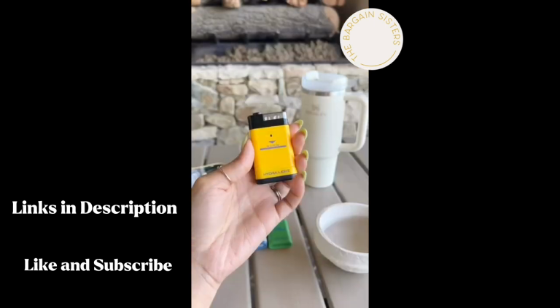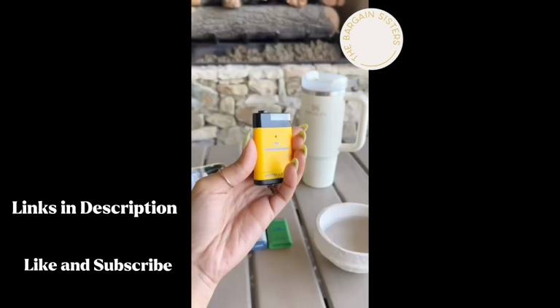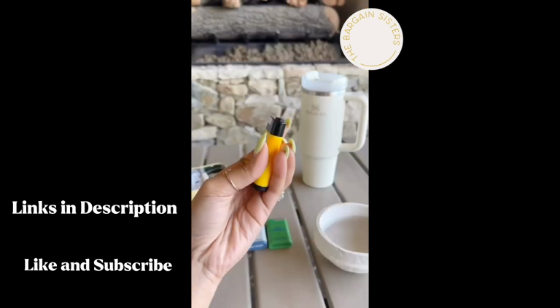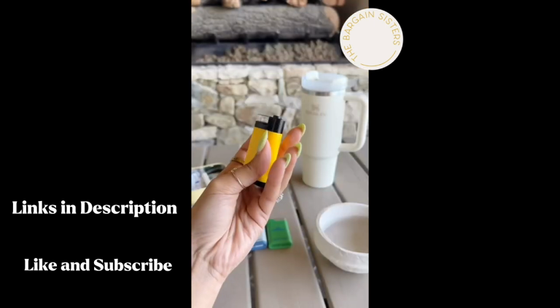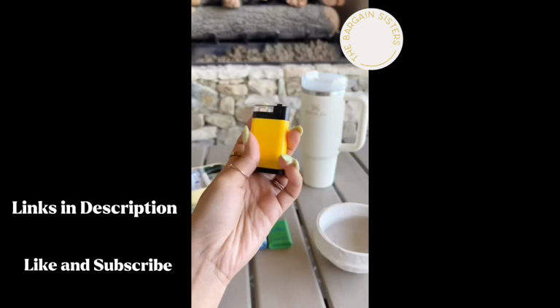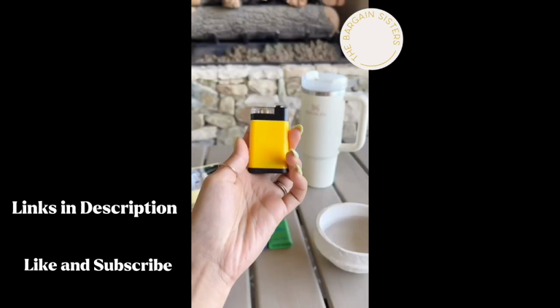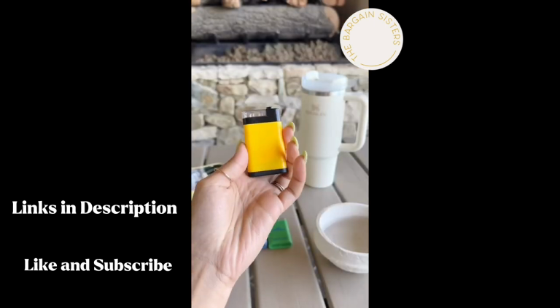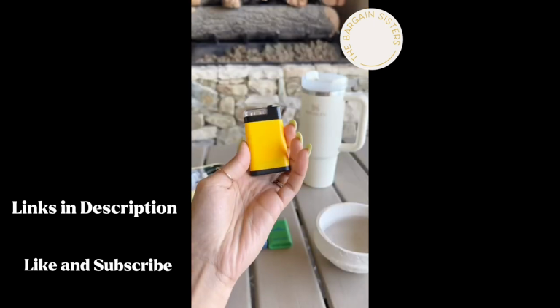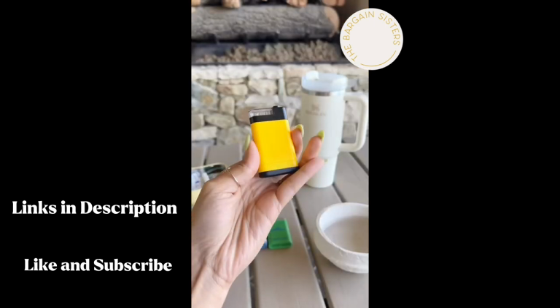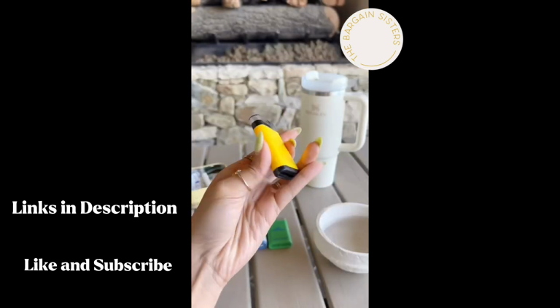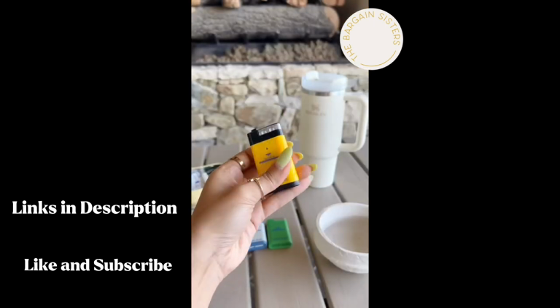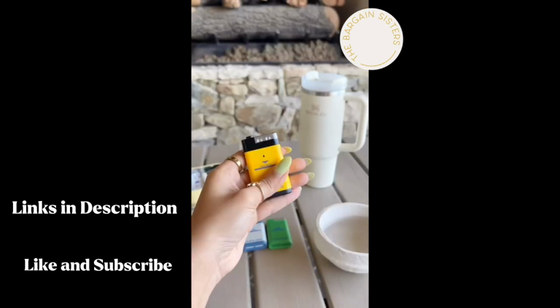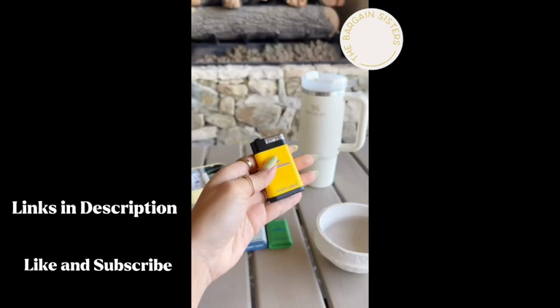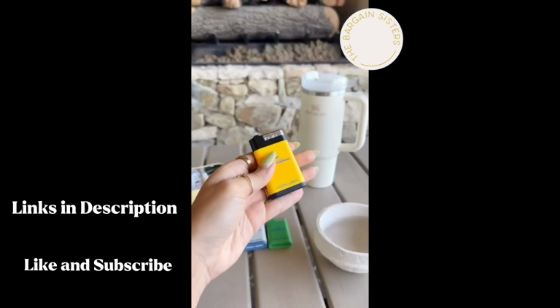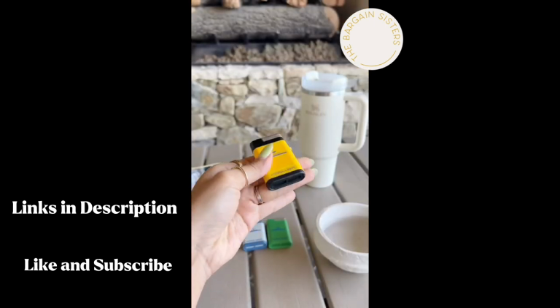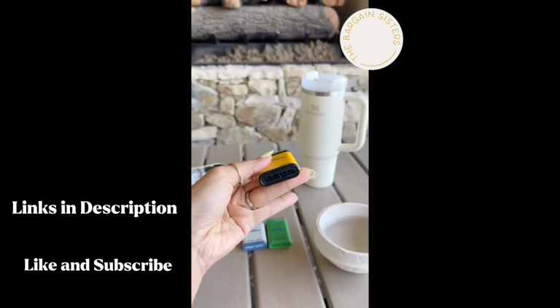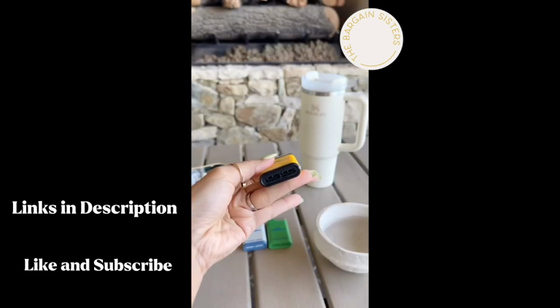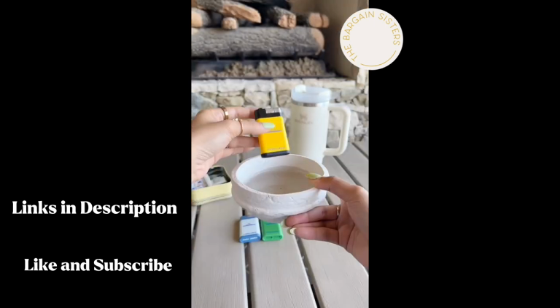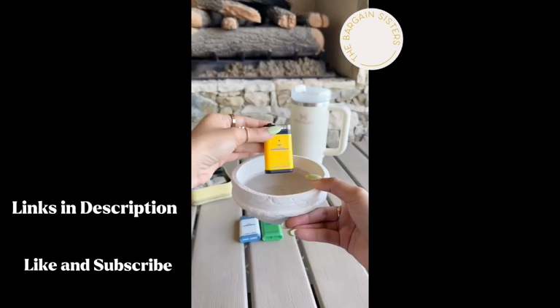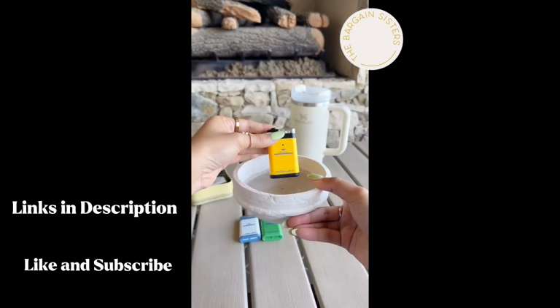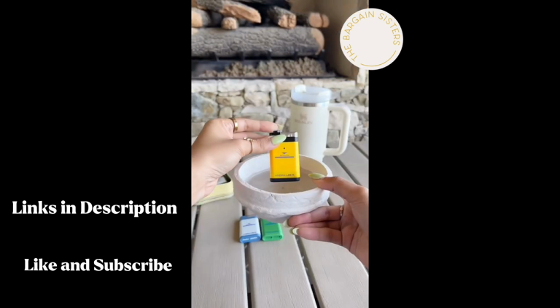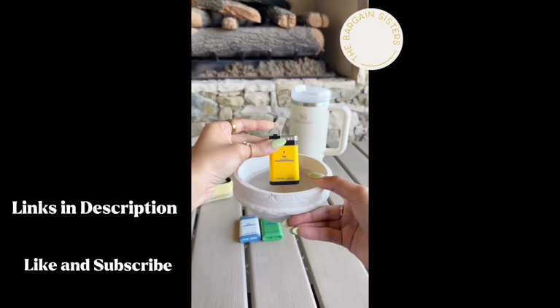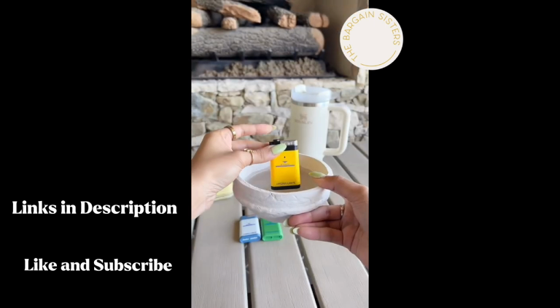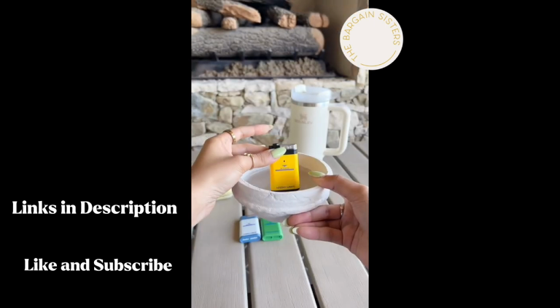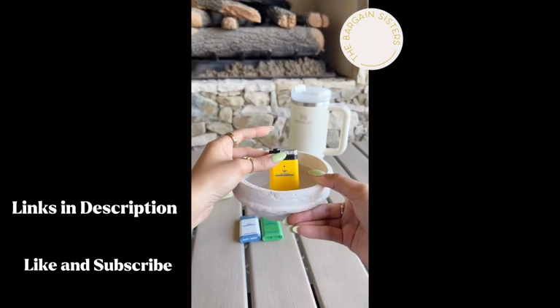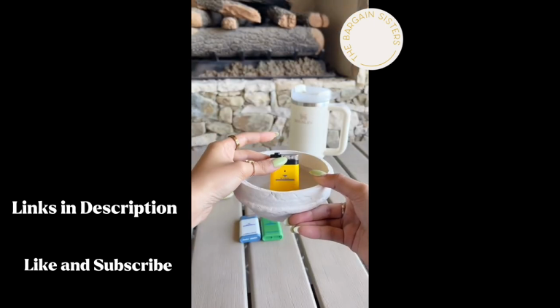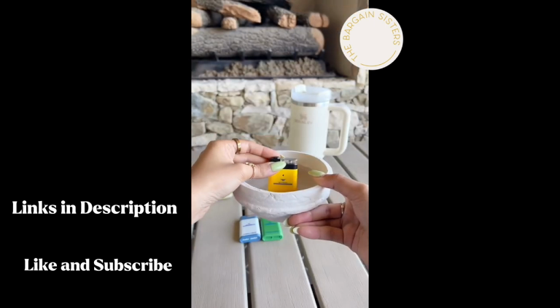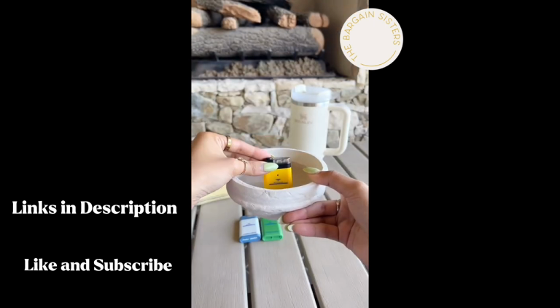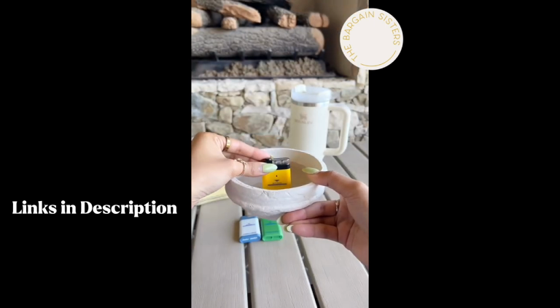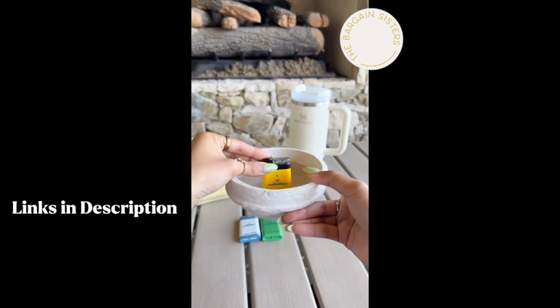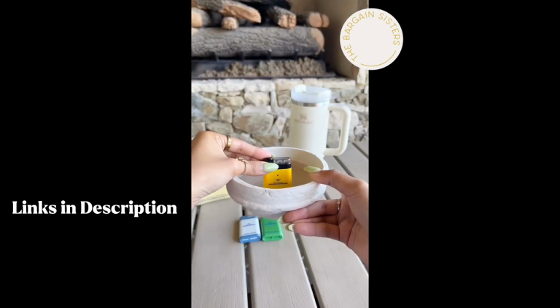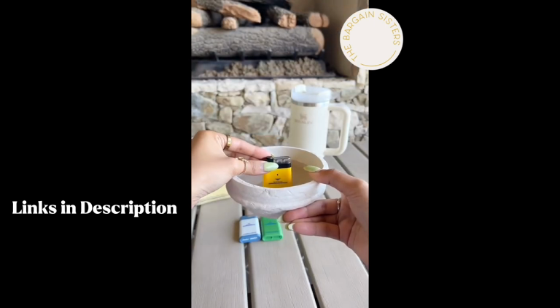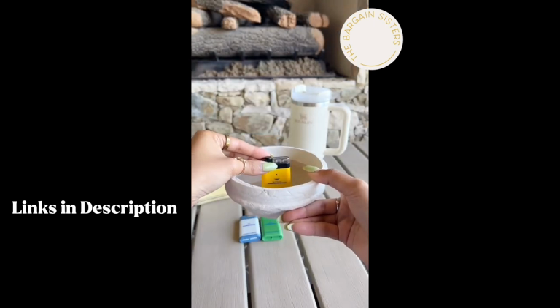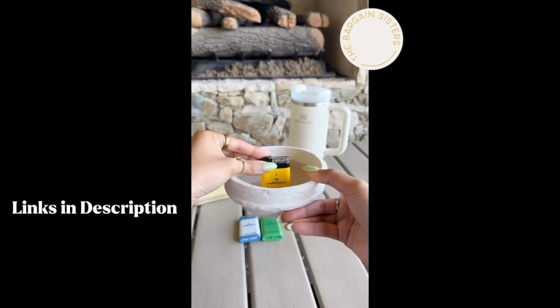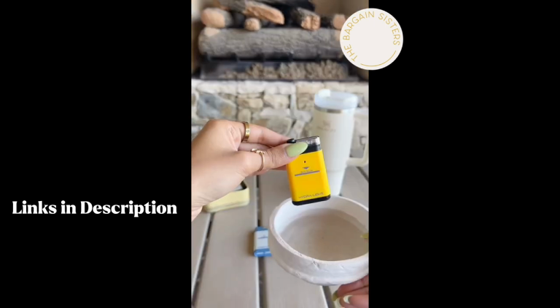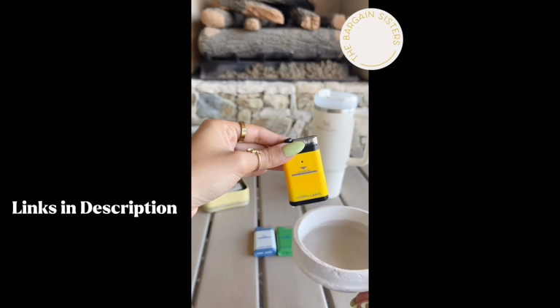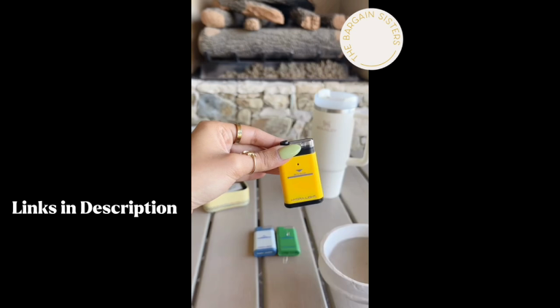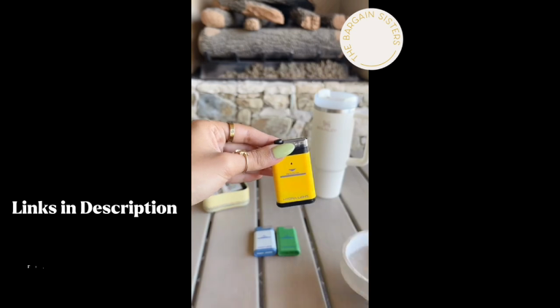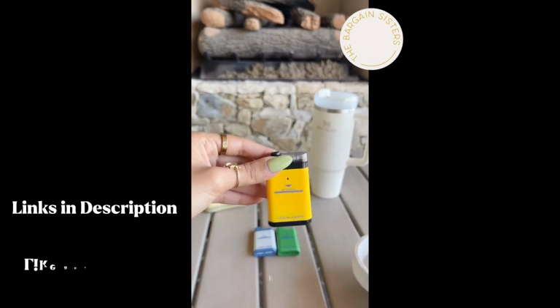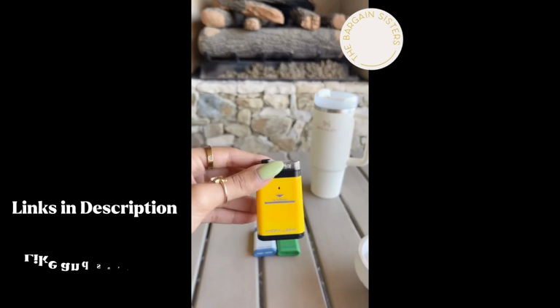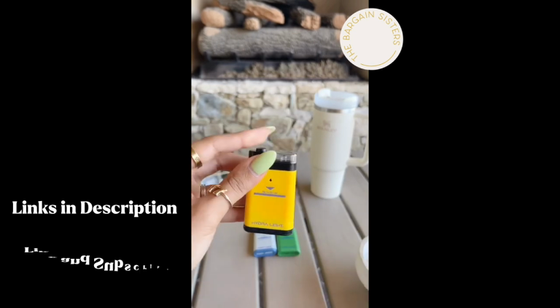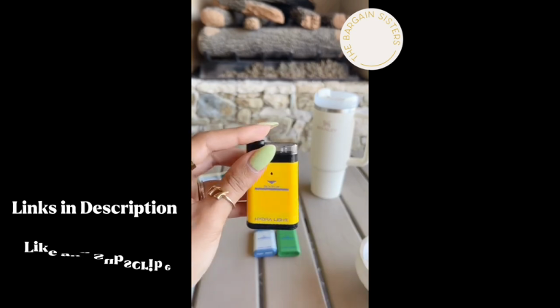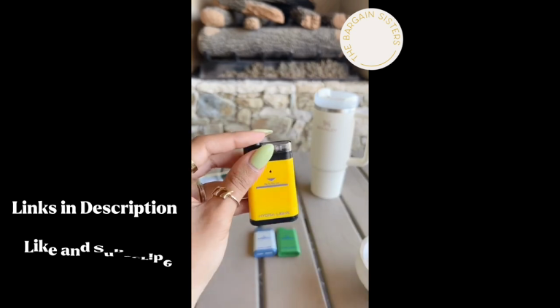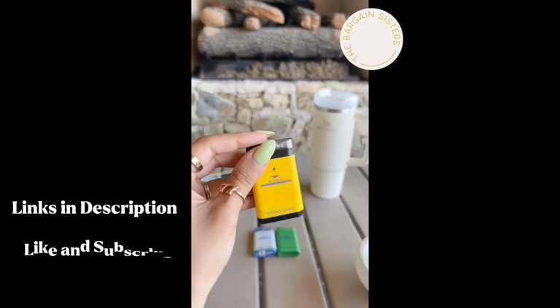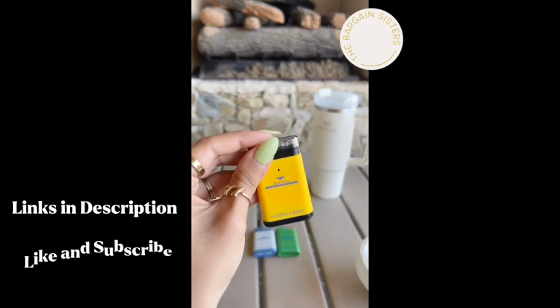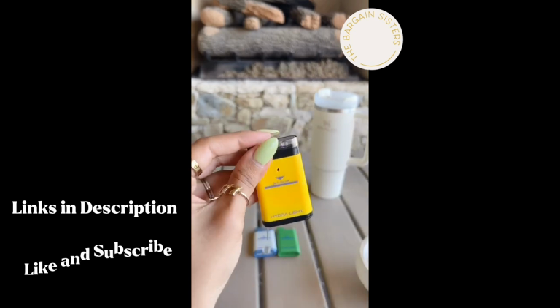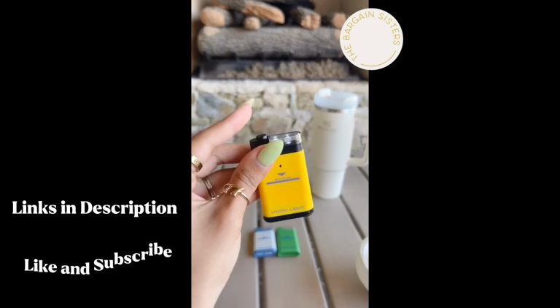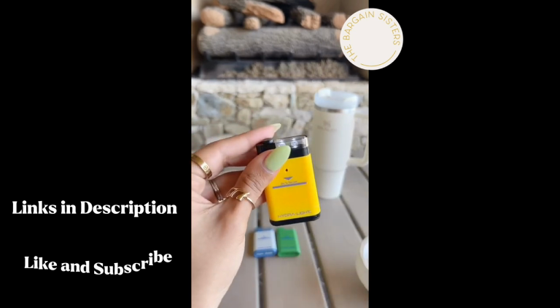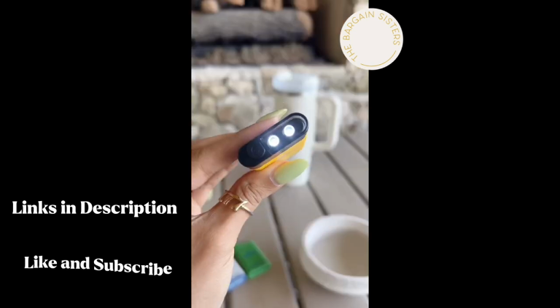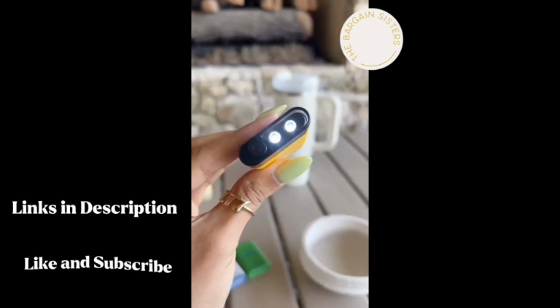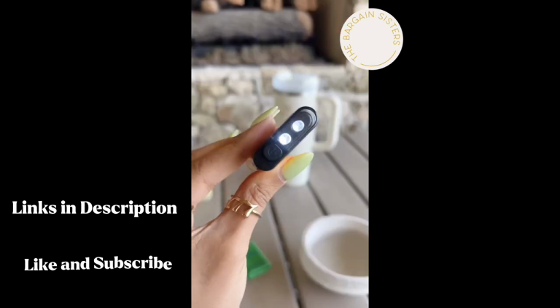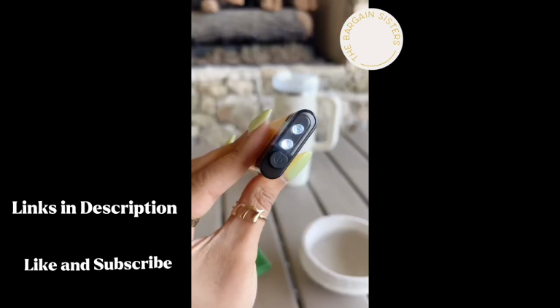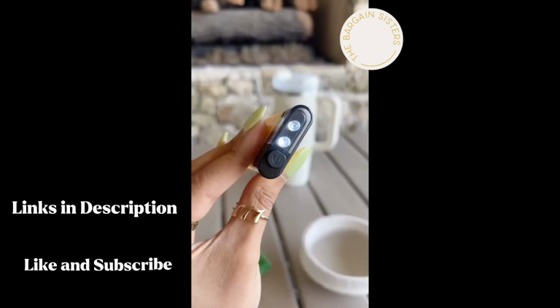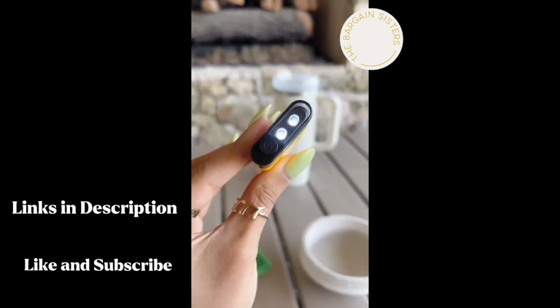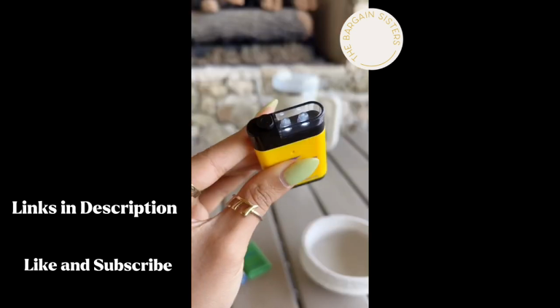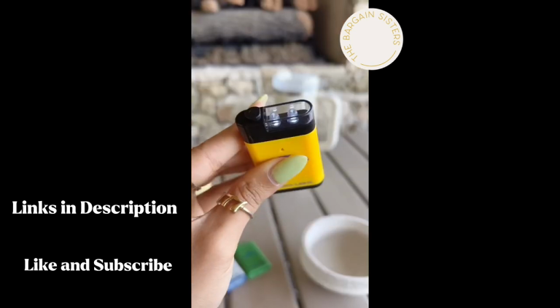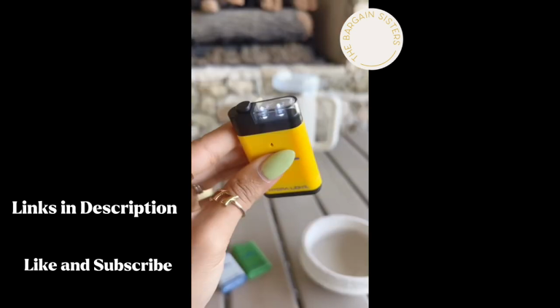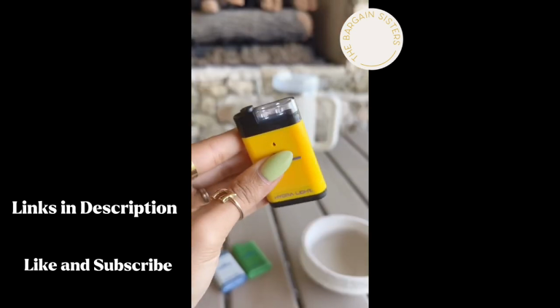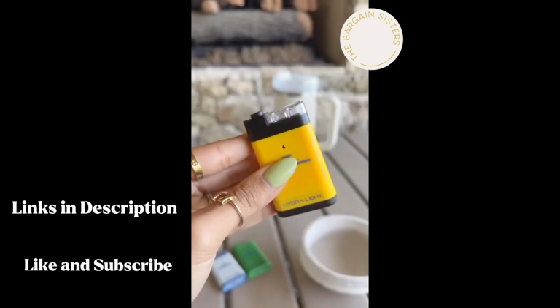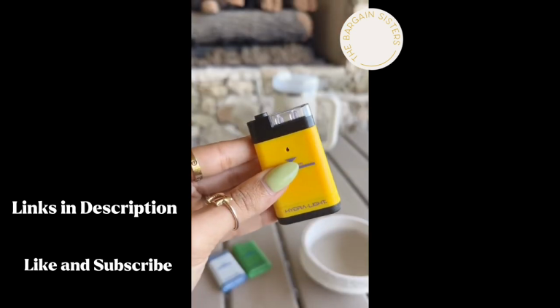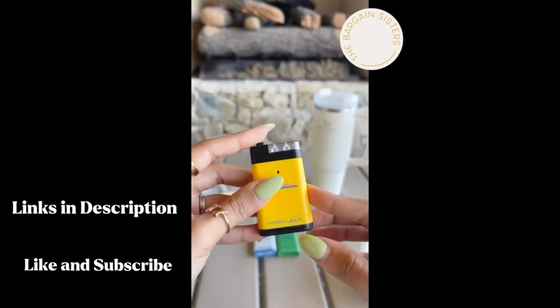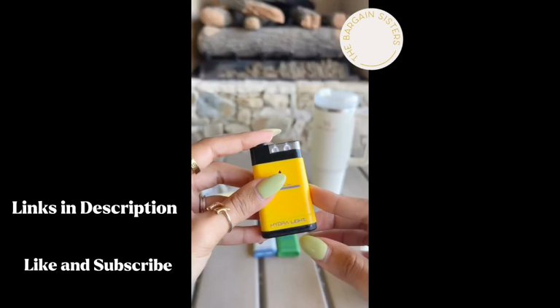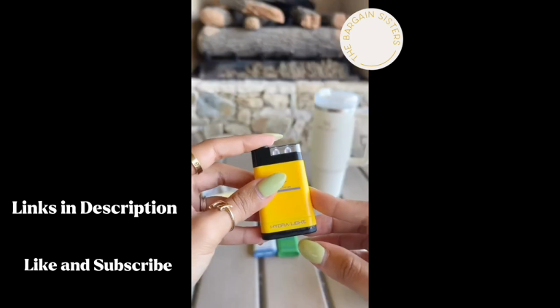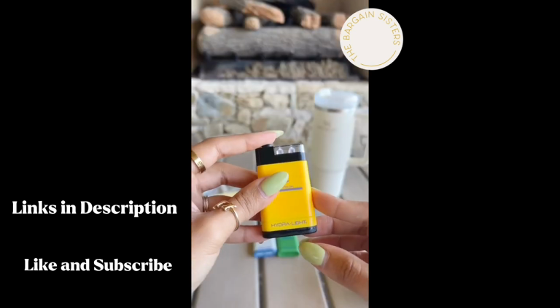These flashlights are perfect for first aid and emergency kits. You just dip them in water and they turn on — no need to worry about keeping batteries on hand.